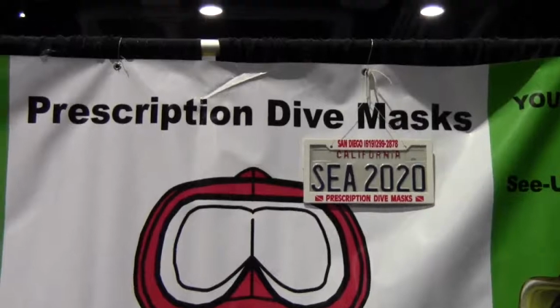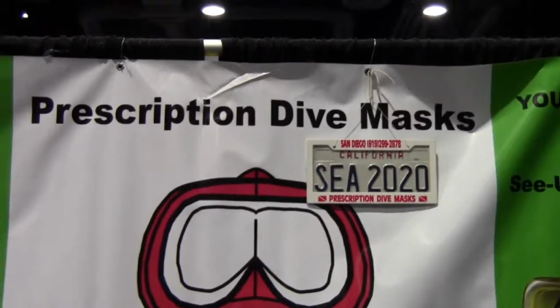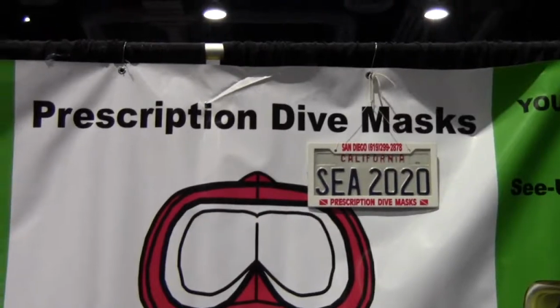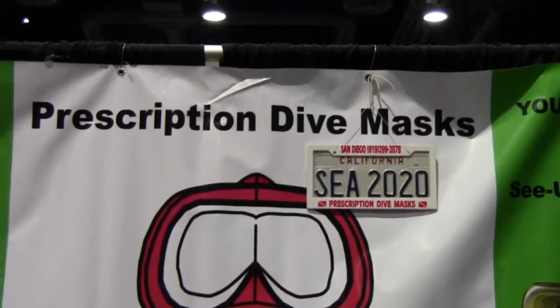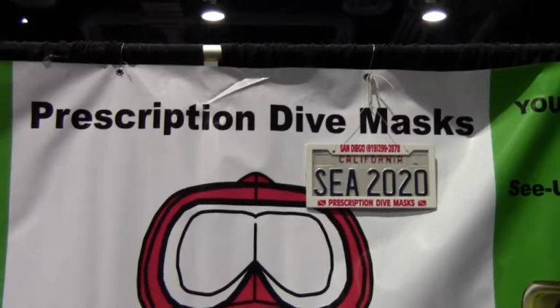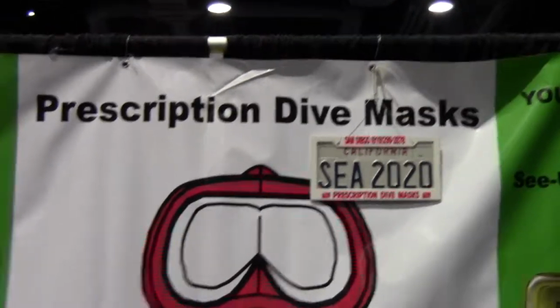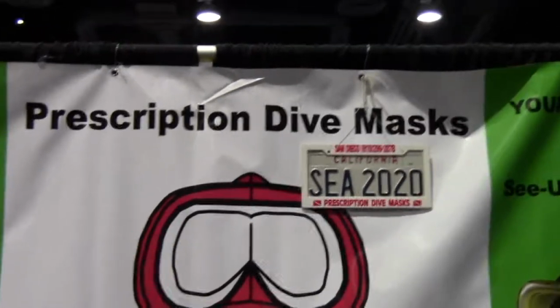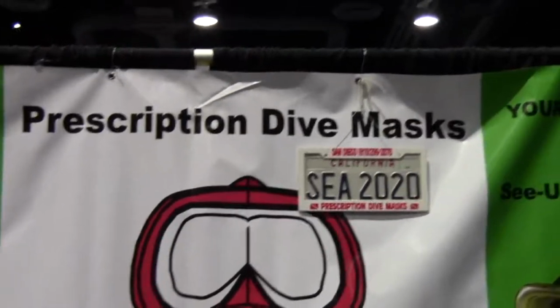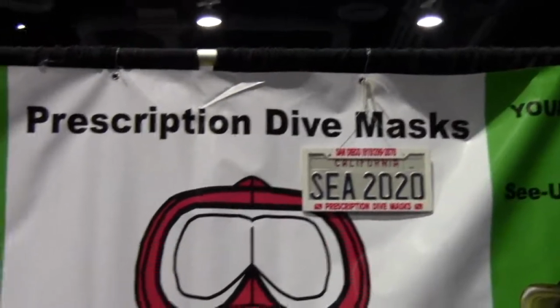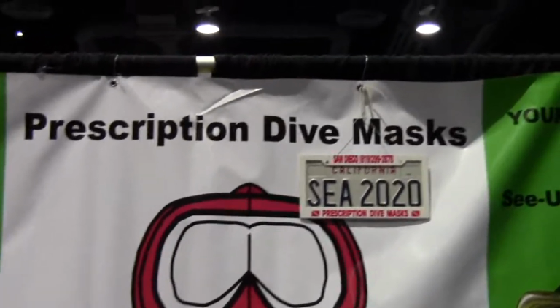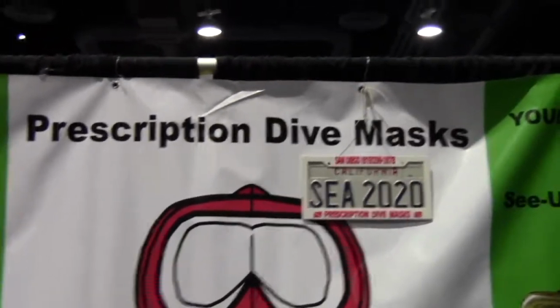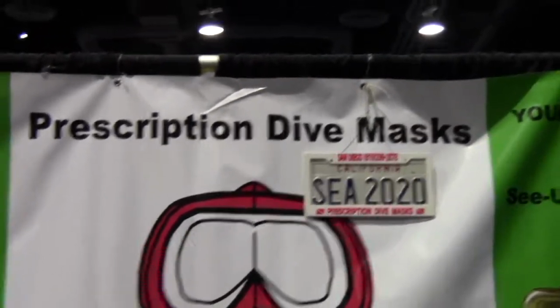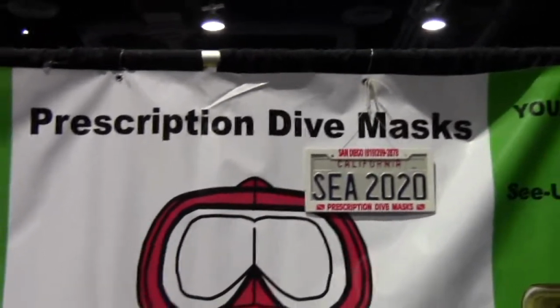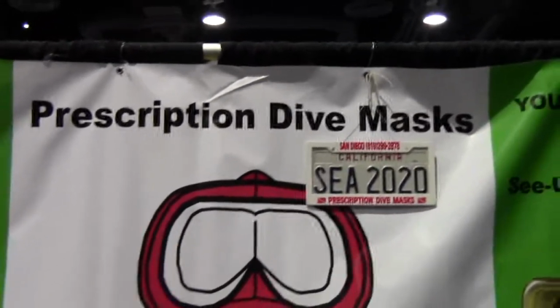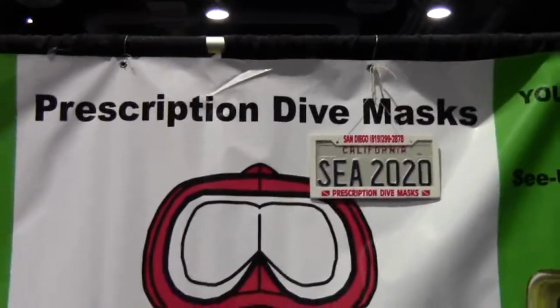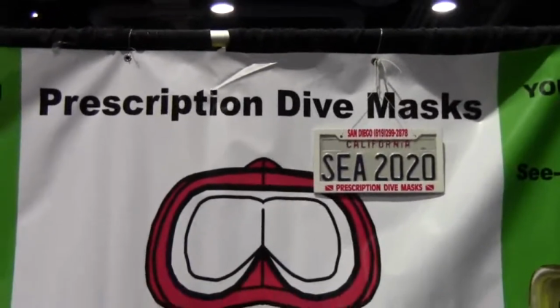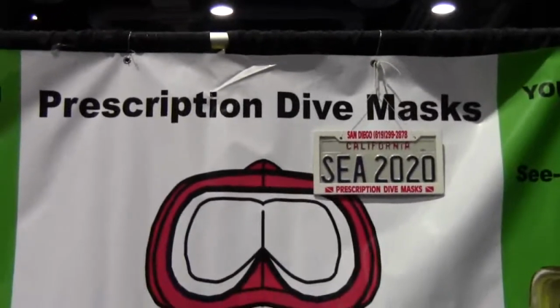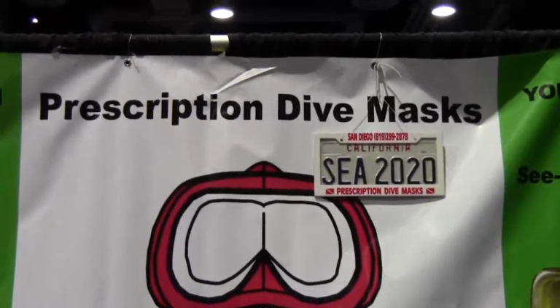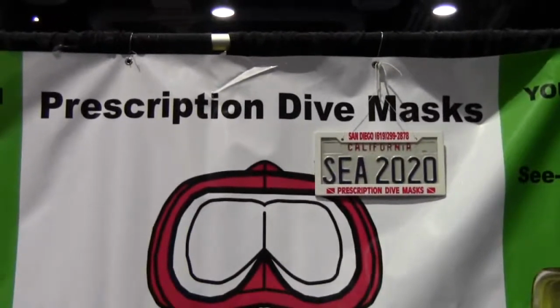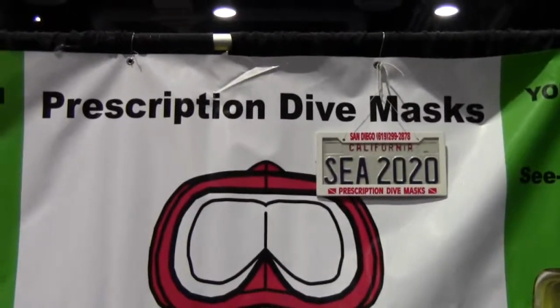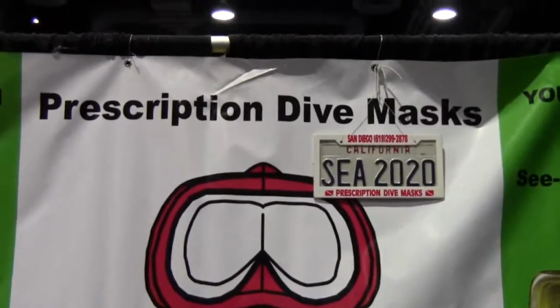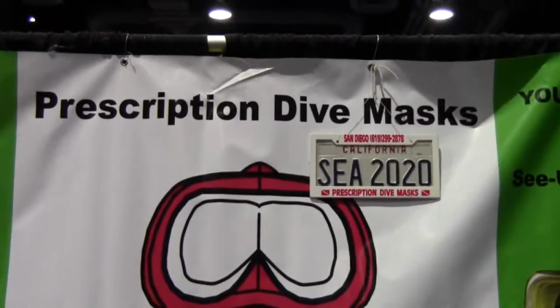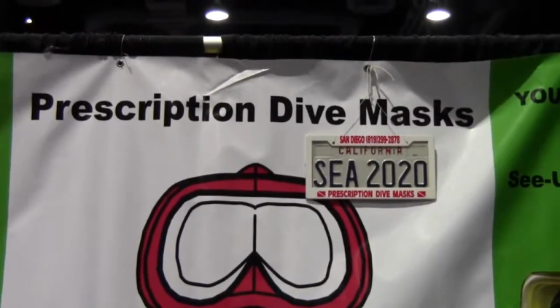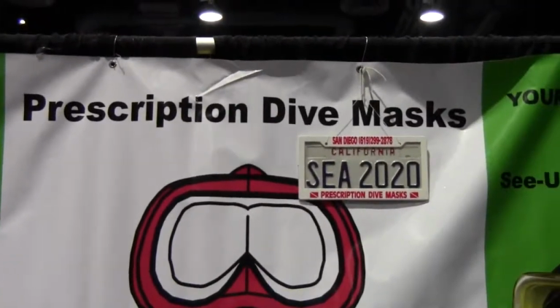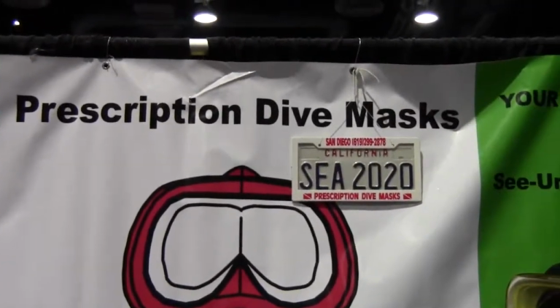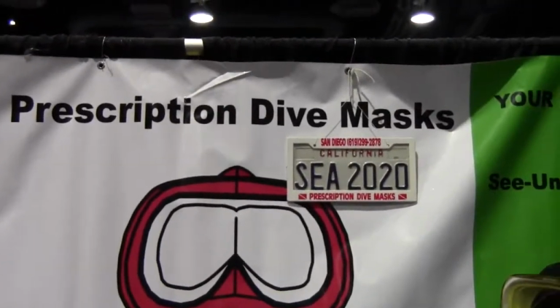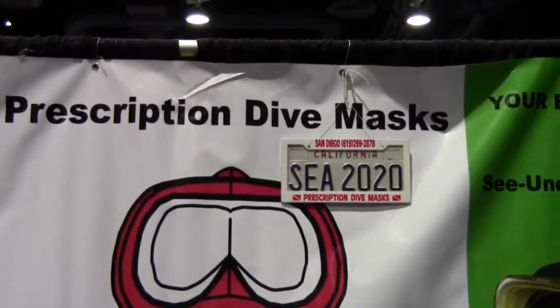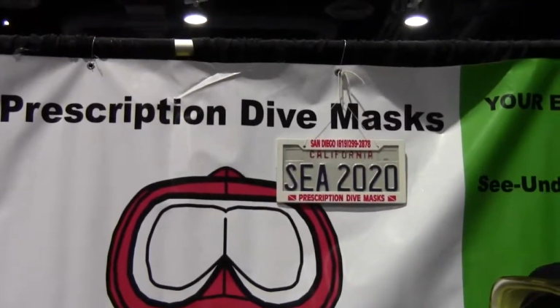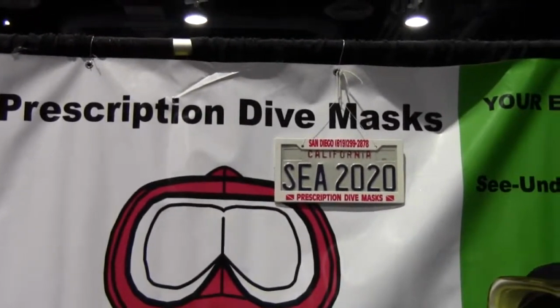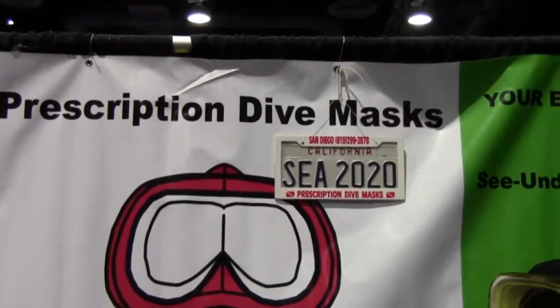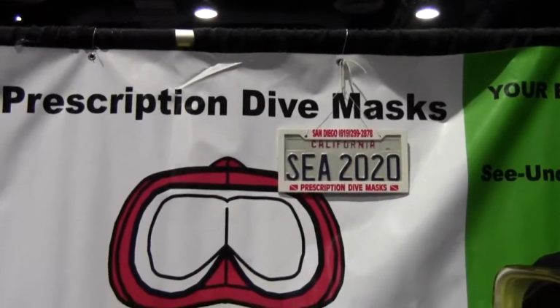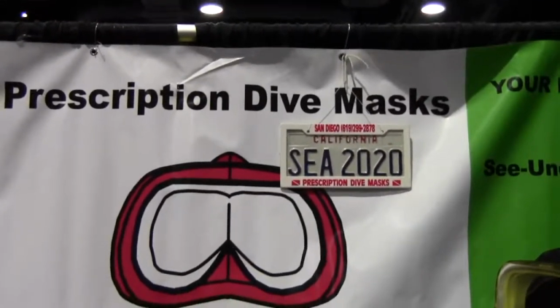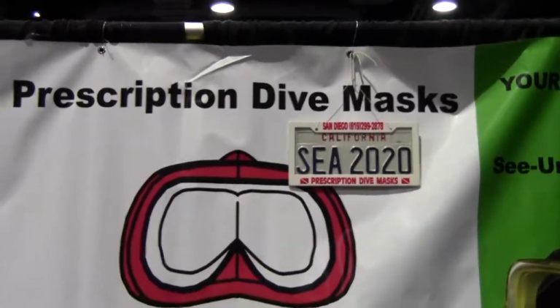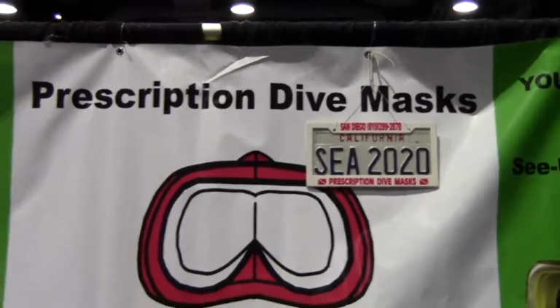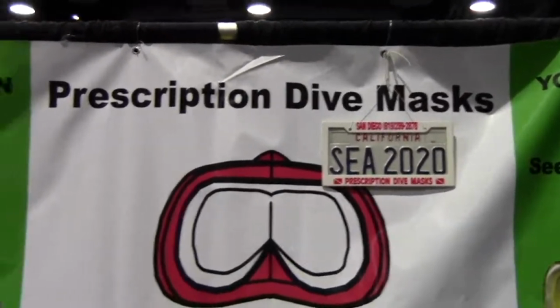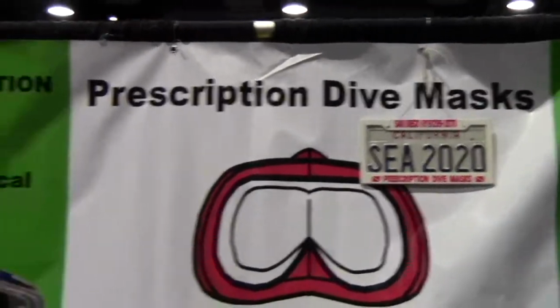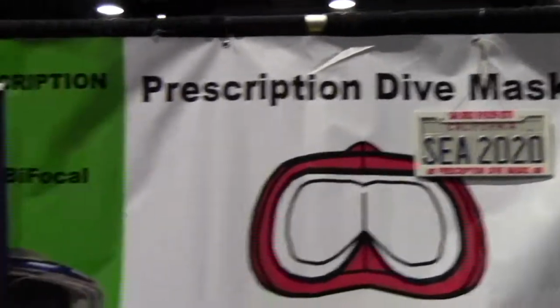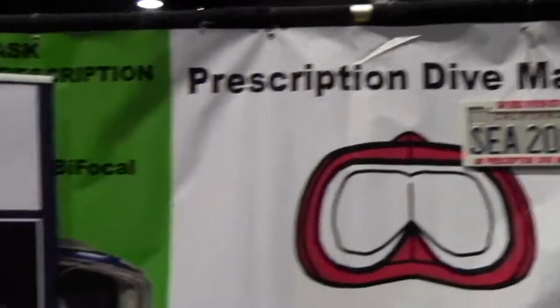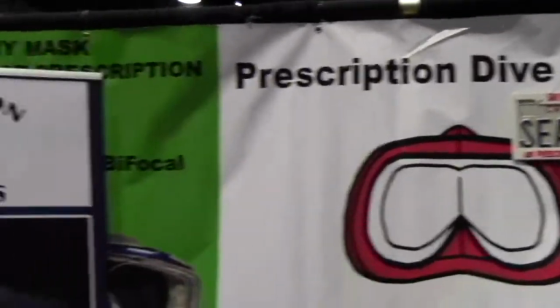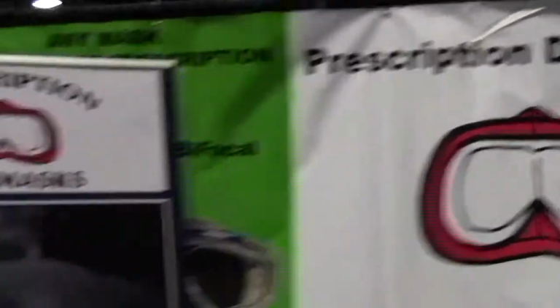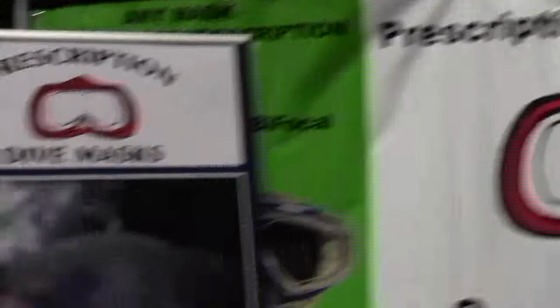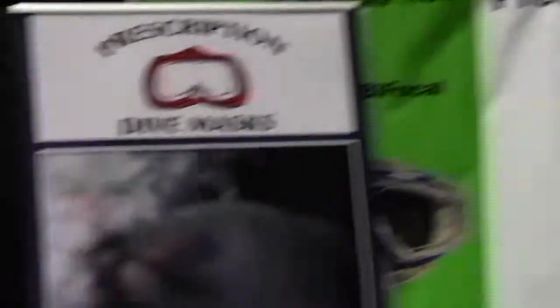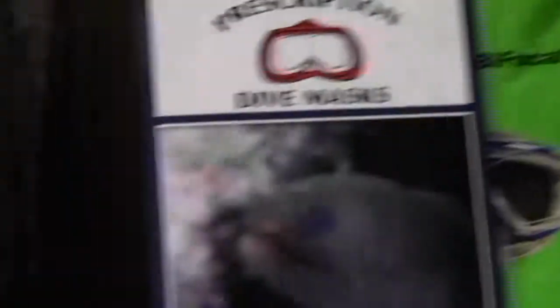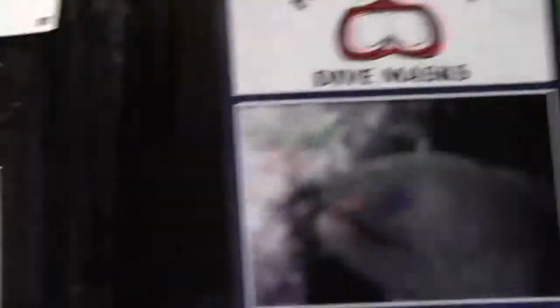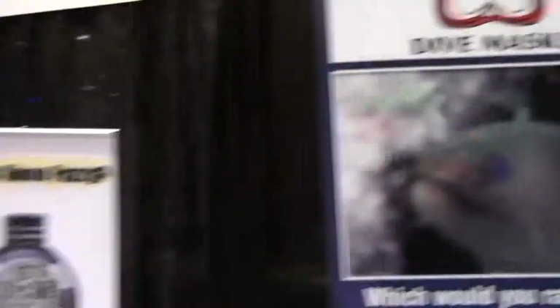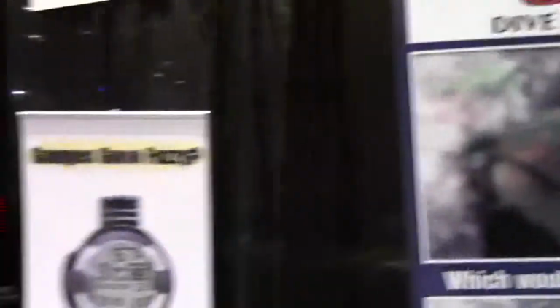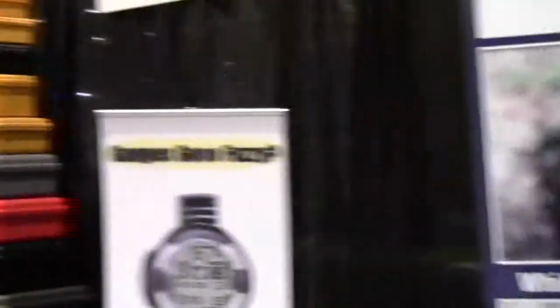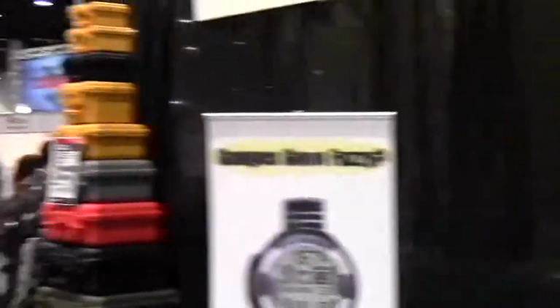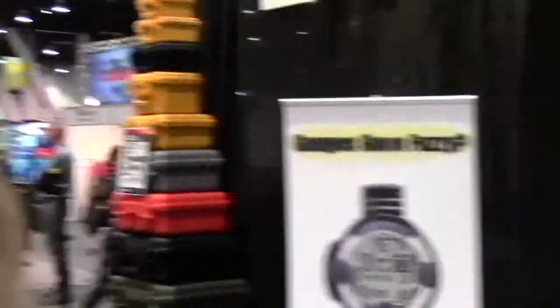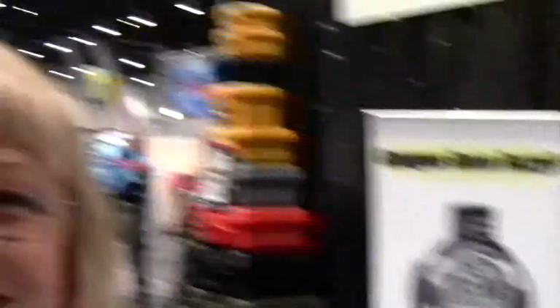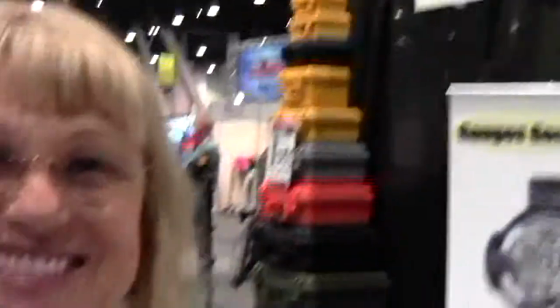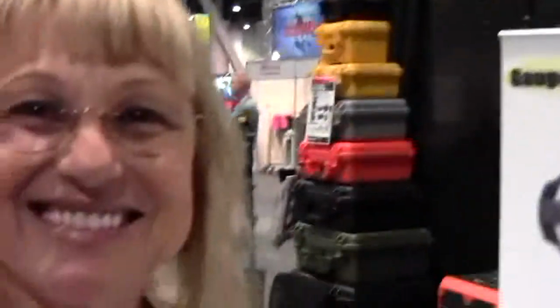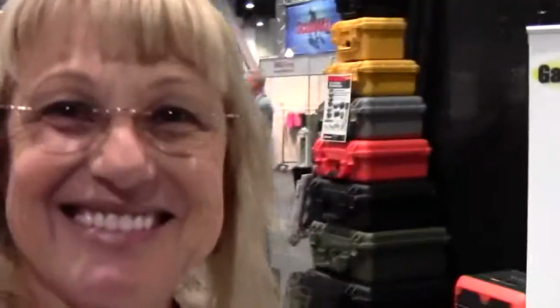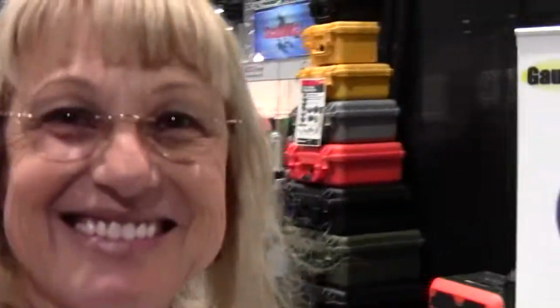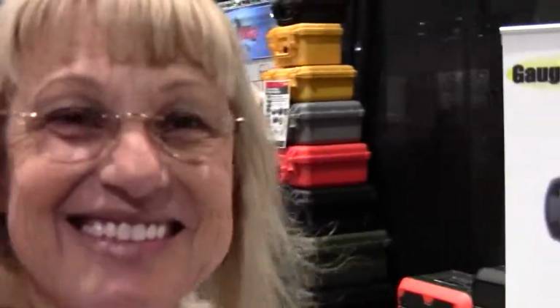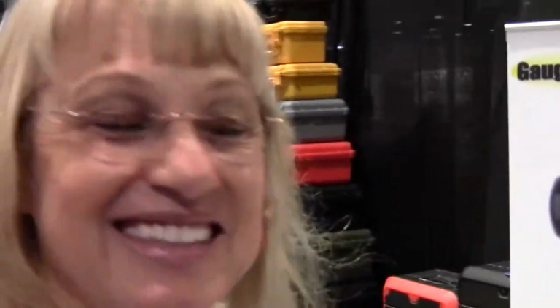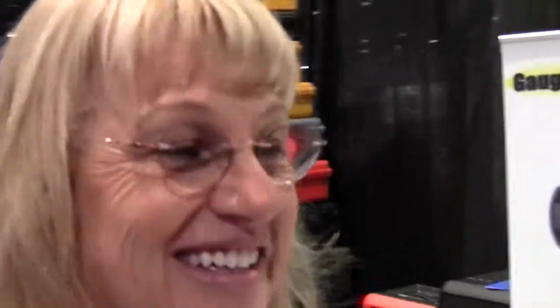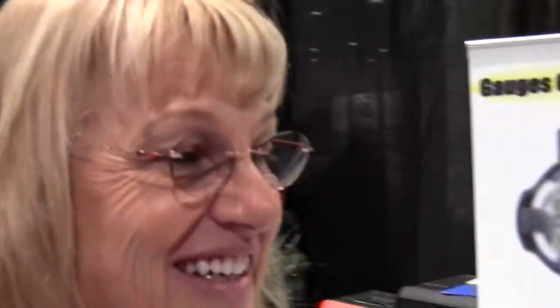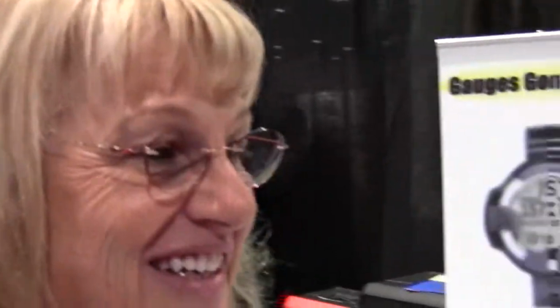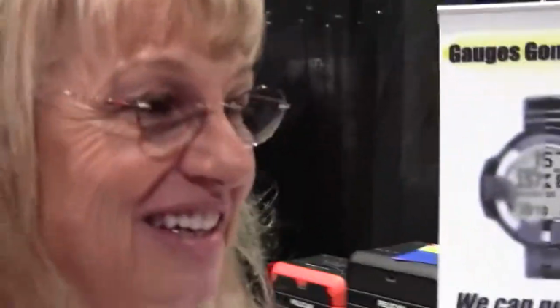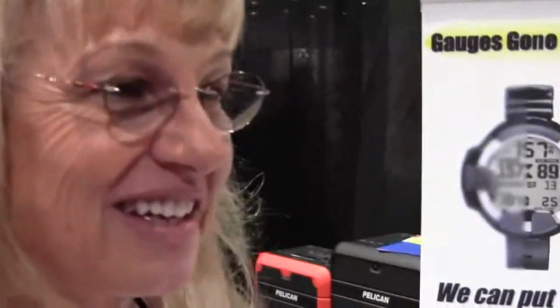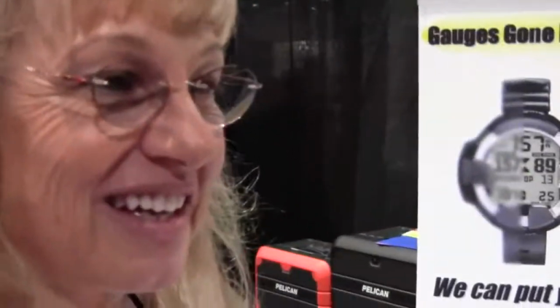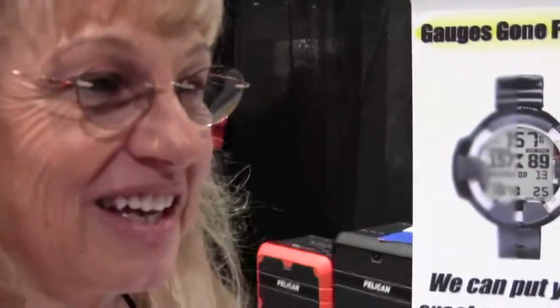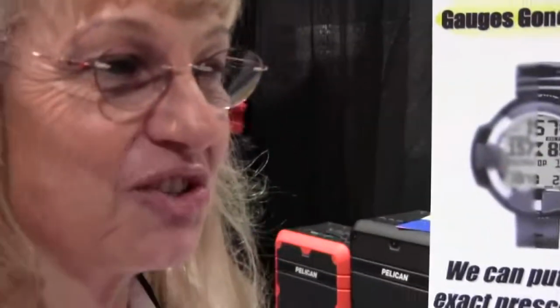Mike Hughes here with Dive News Network, and I'm at Prescription Dive Mask with Linda. Linda, can you tell me a little bit about your products?